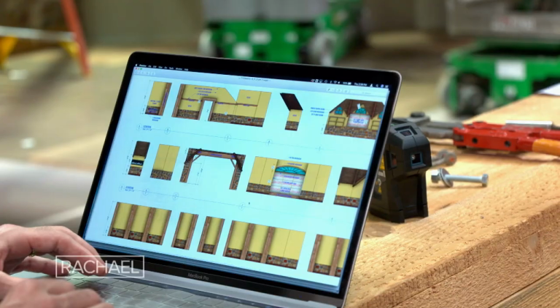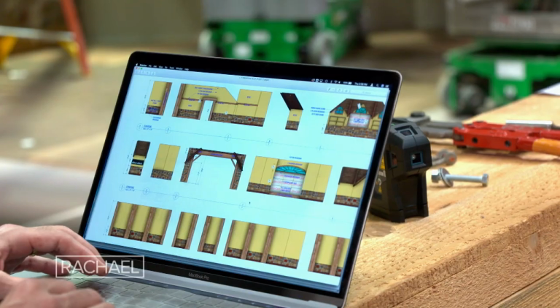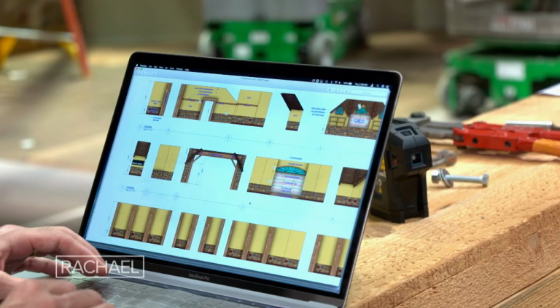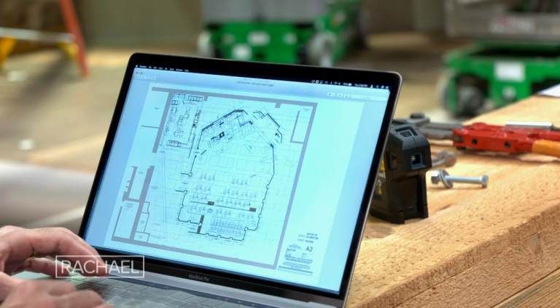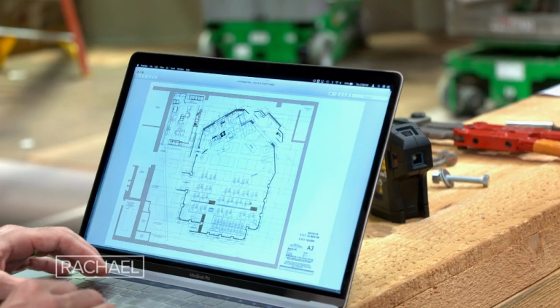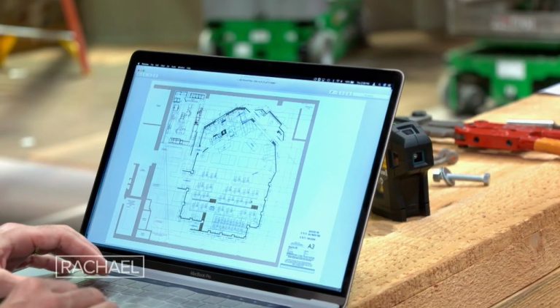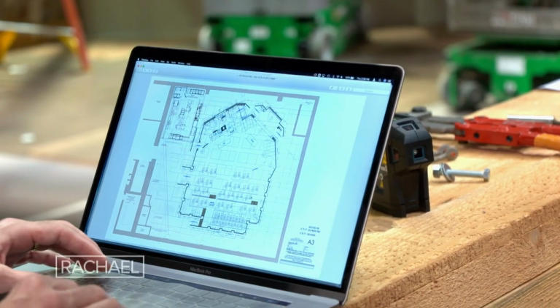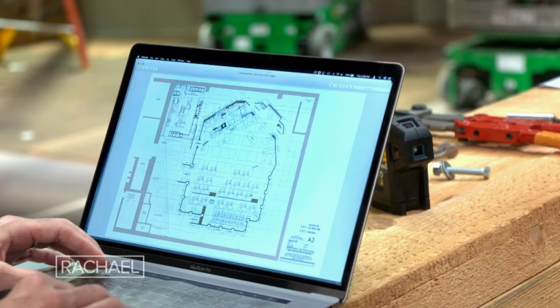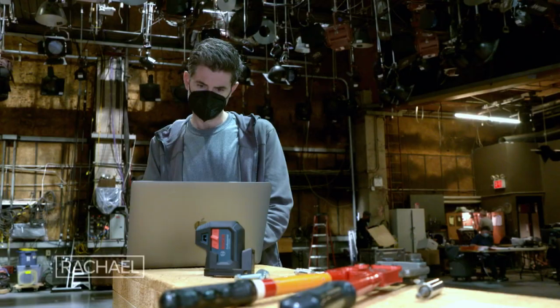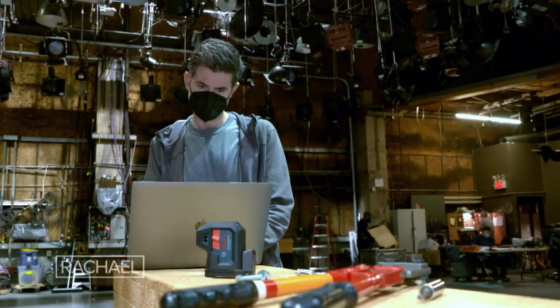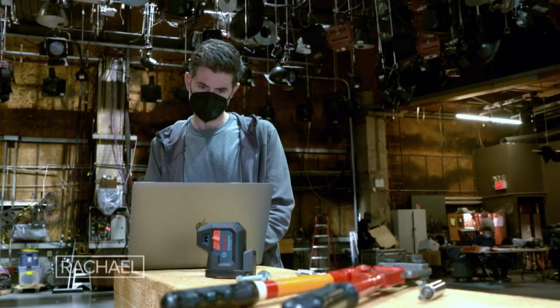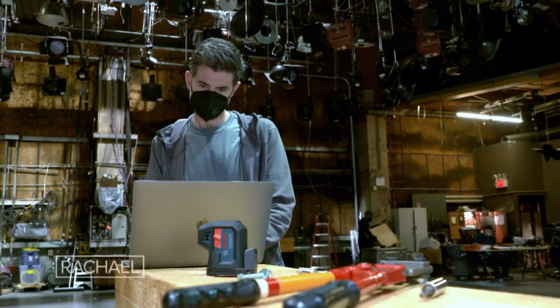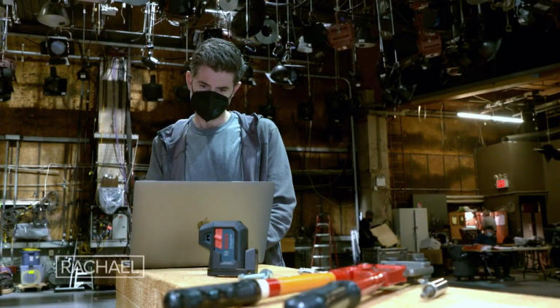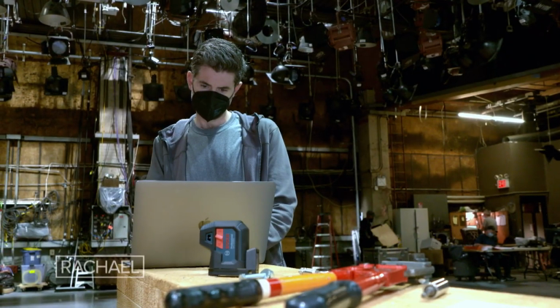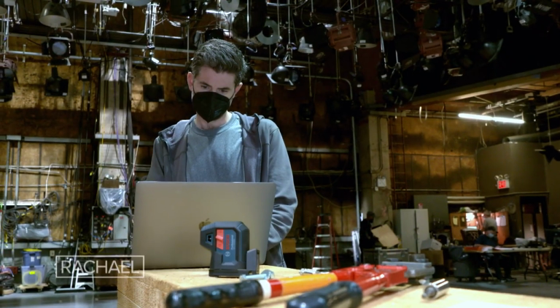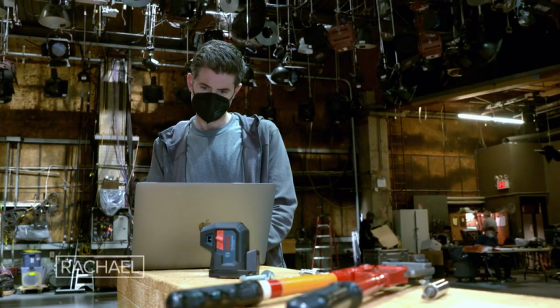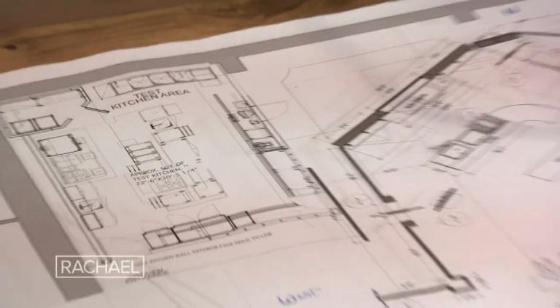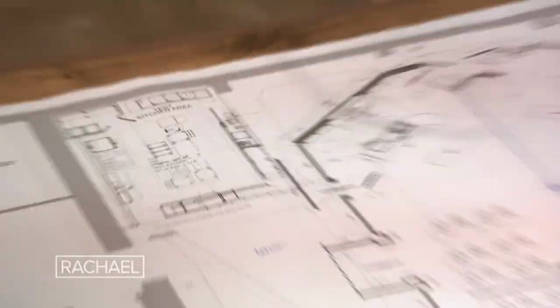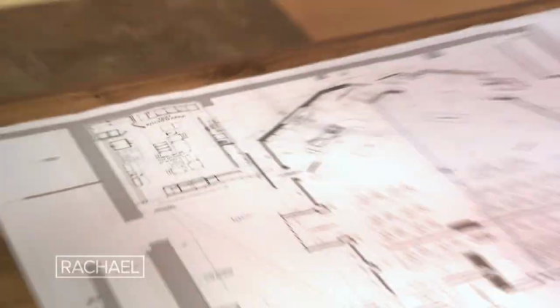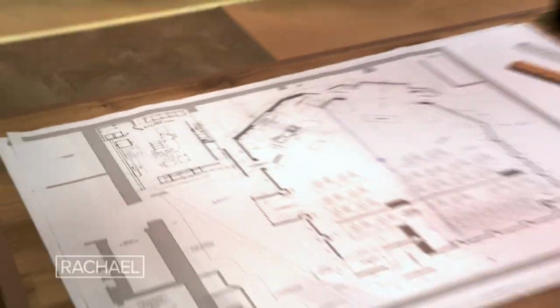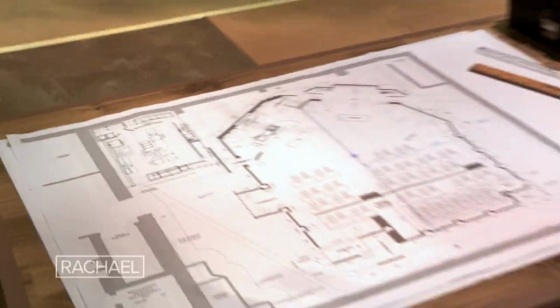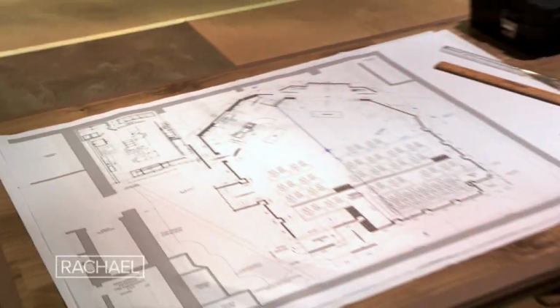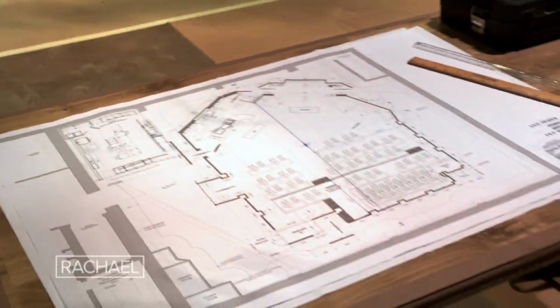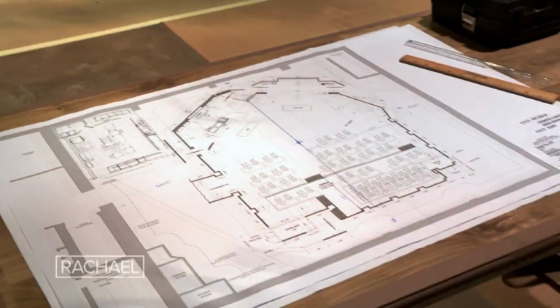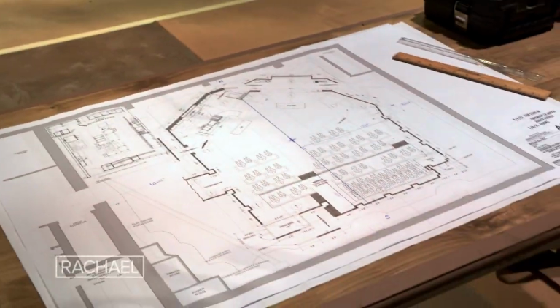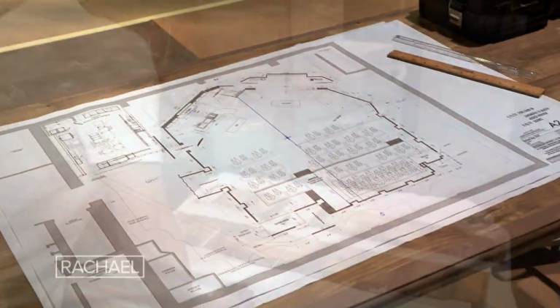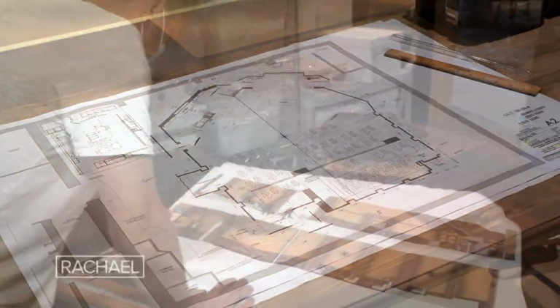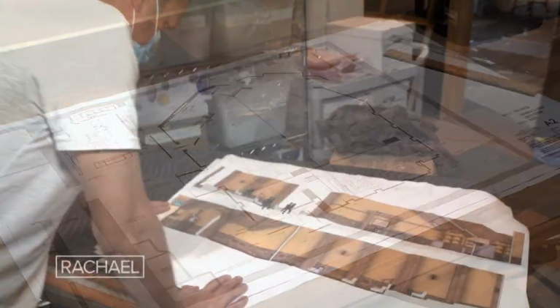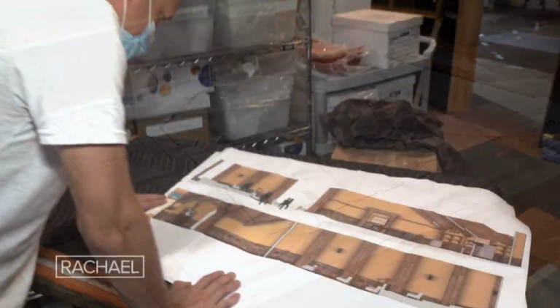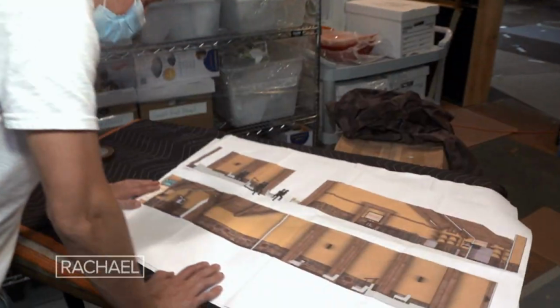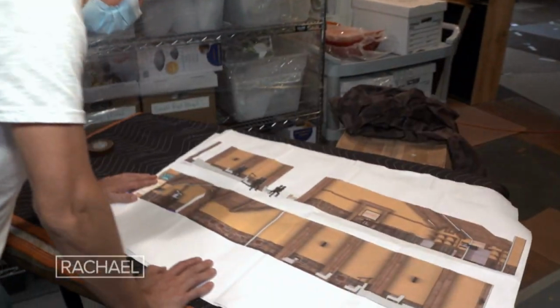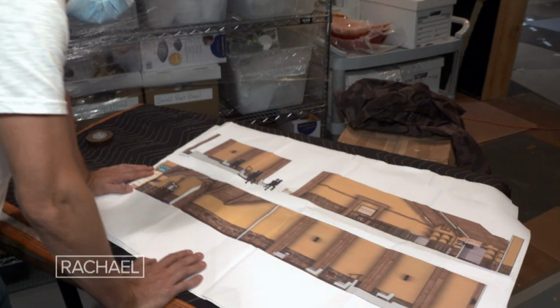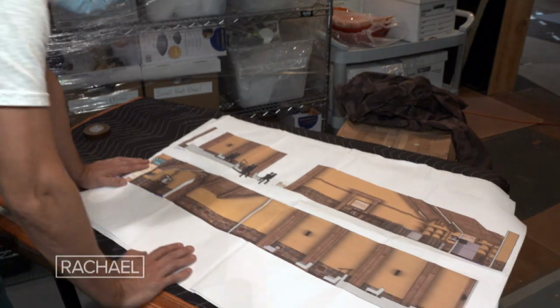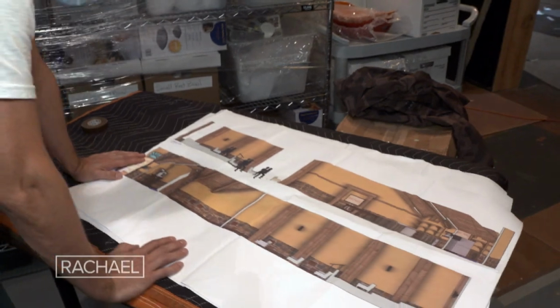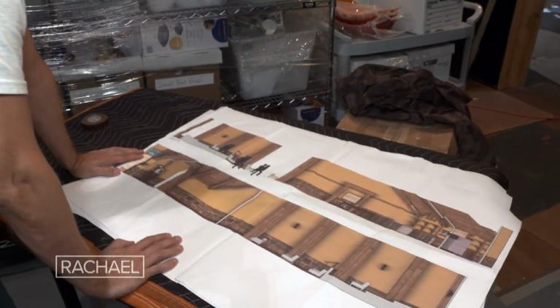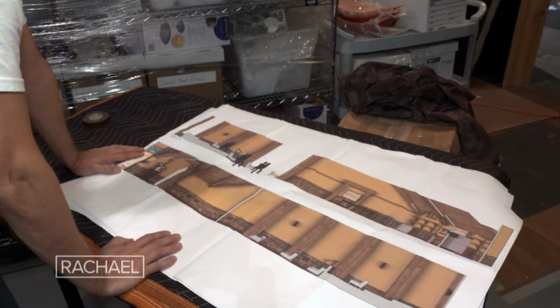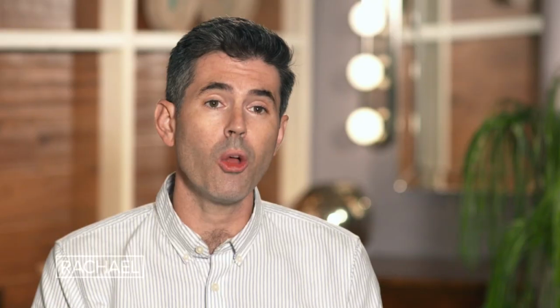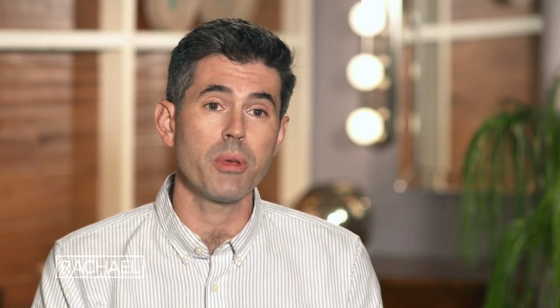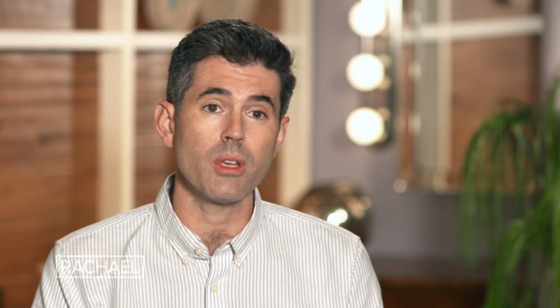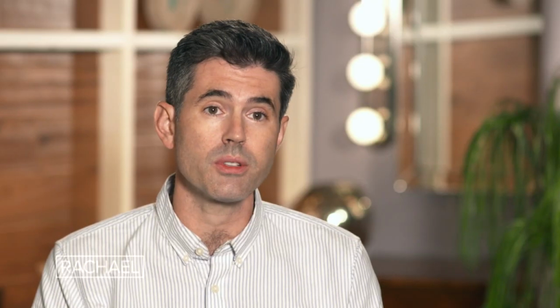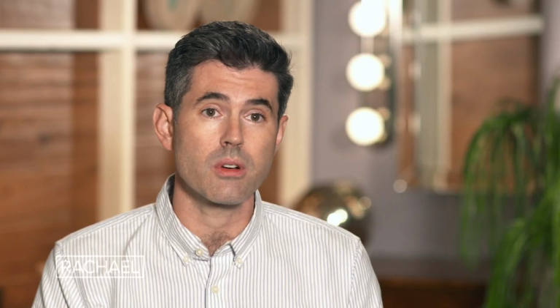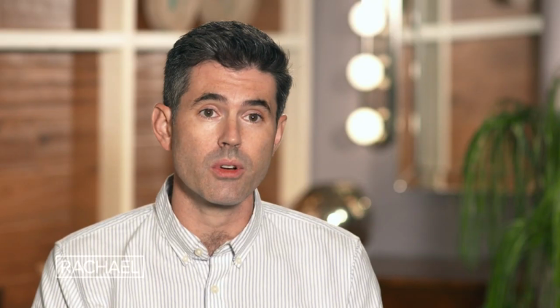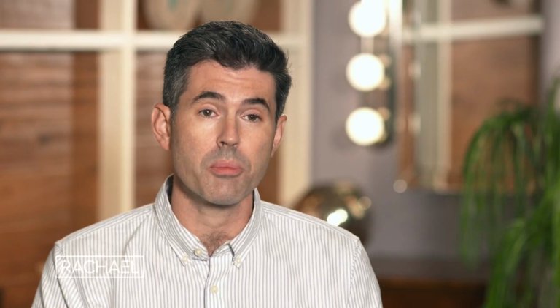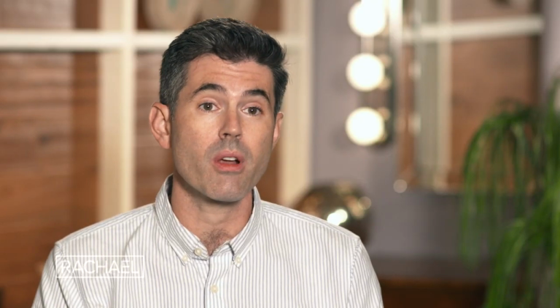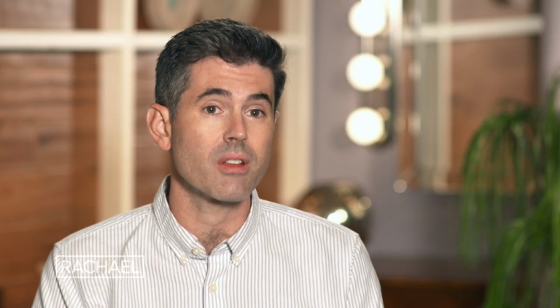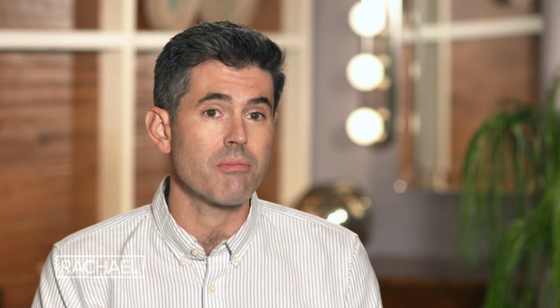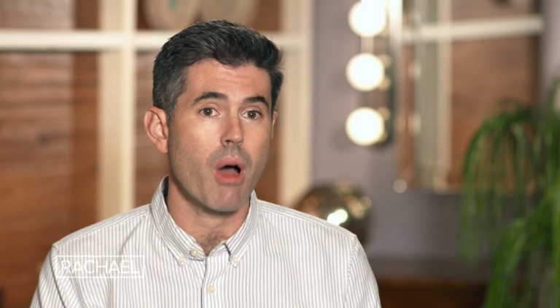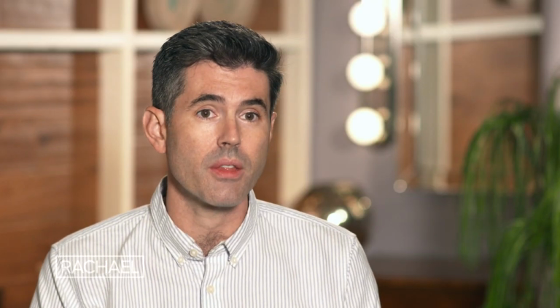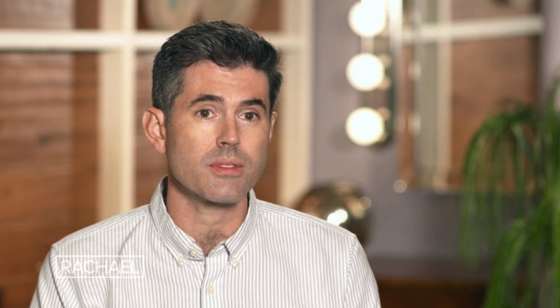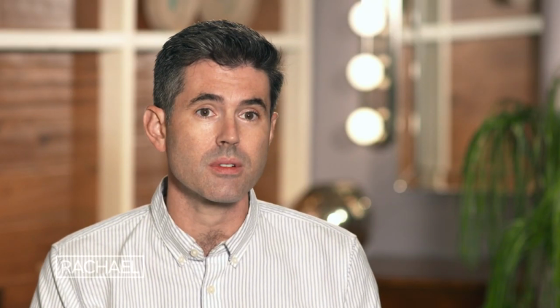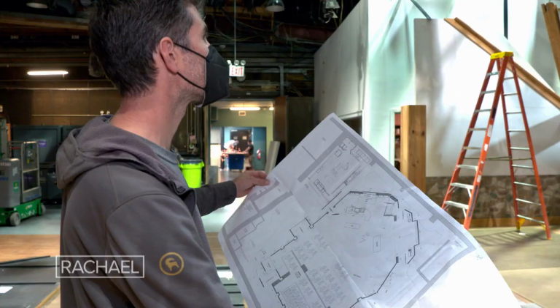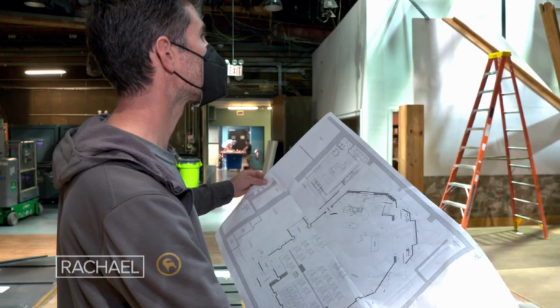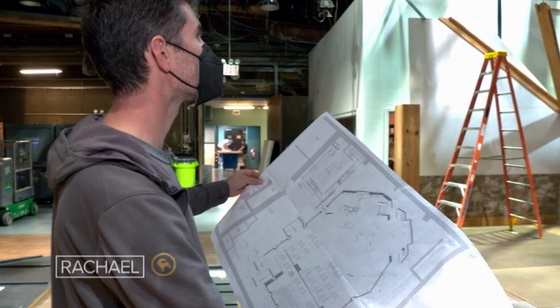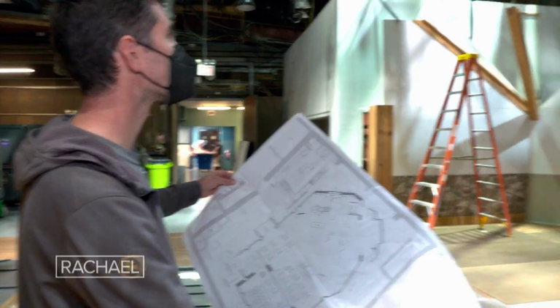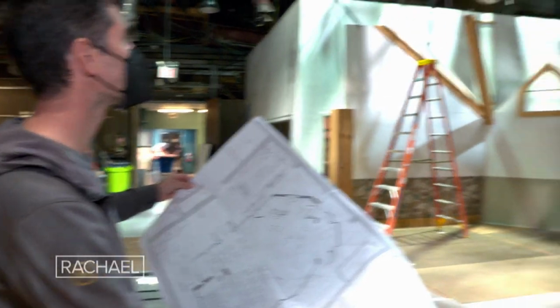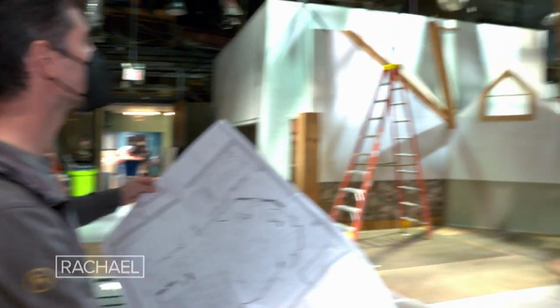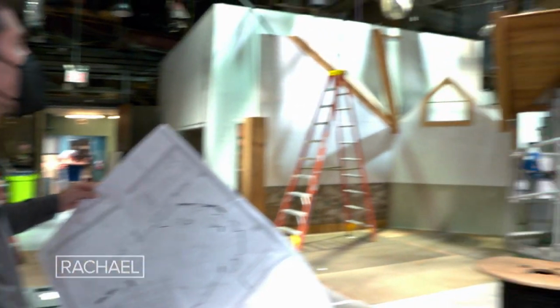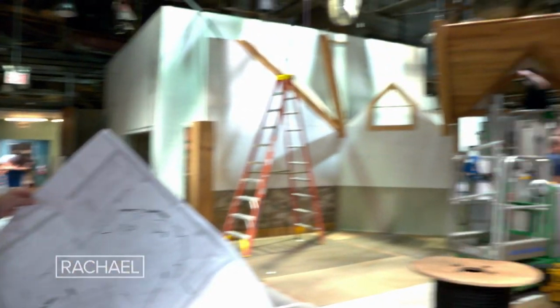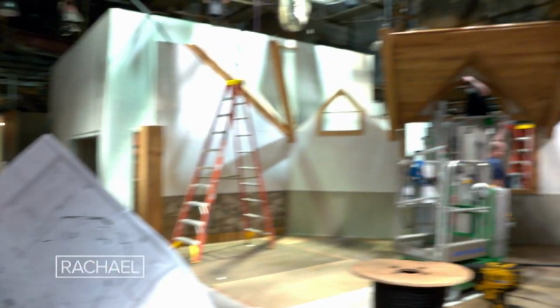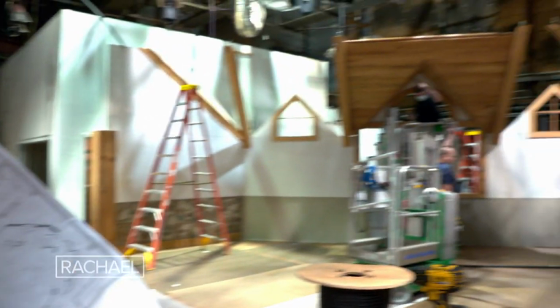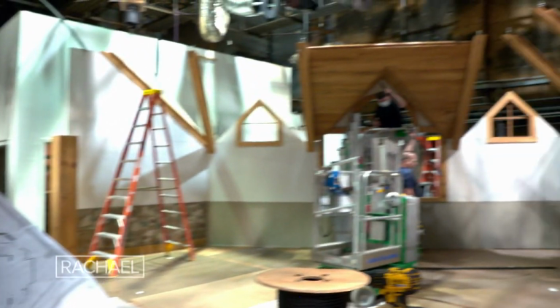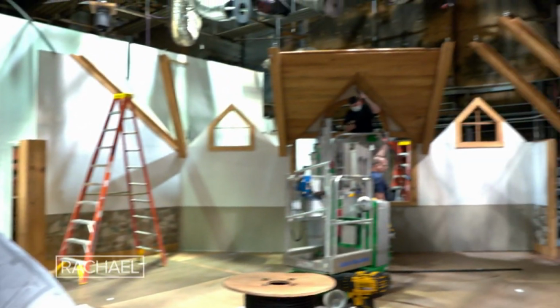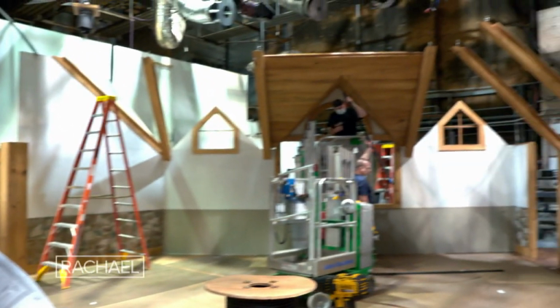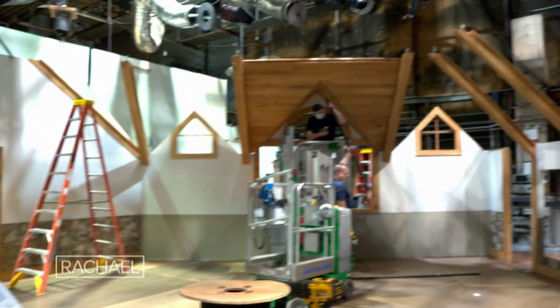There were tons of planning, sketches, illustrations, and drawings, all built over a period of months to bring this new set to reality.